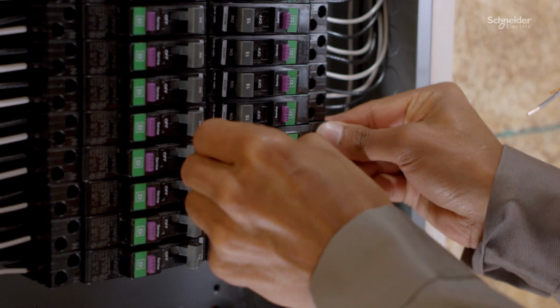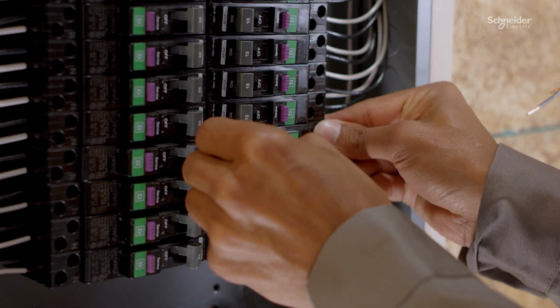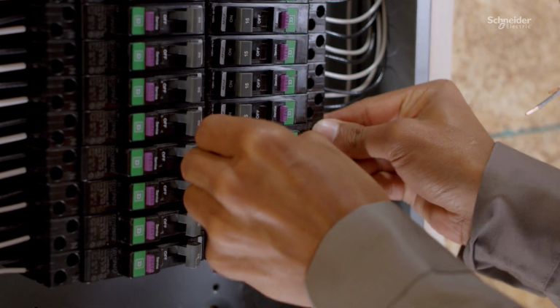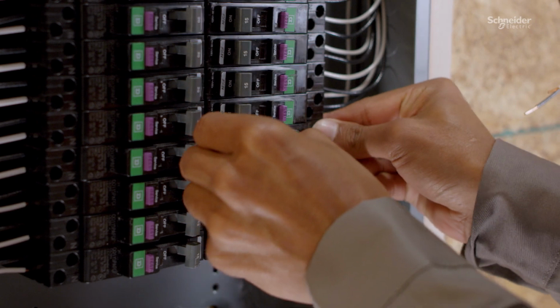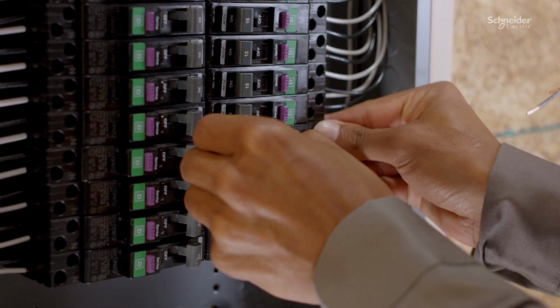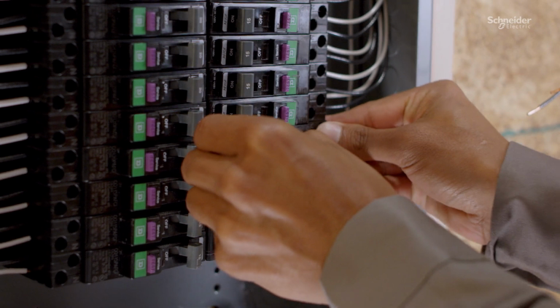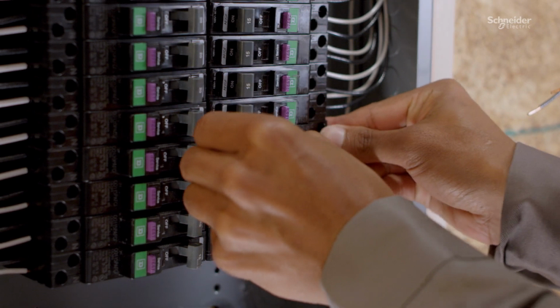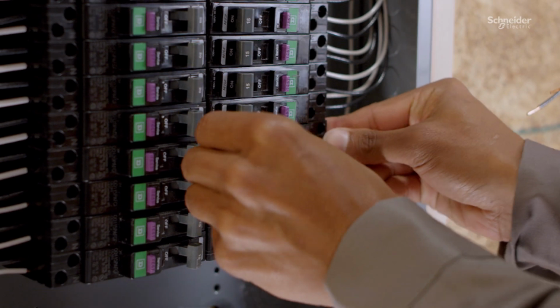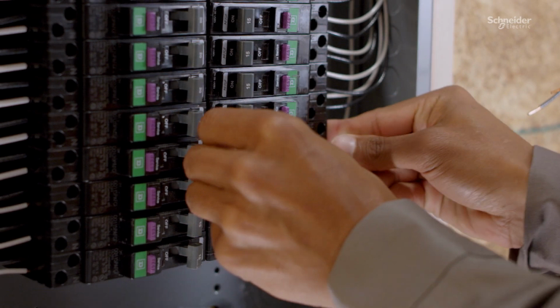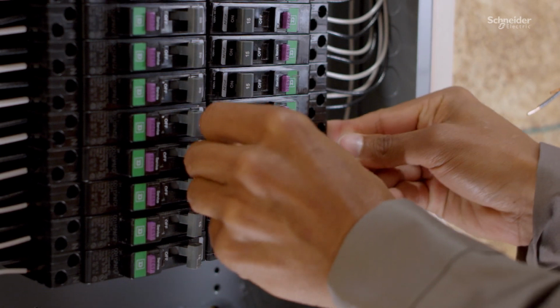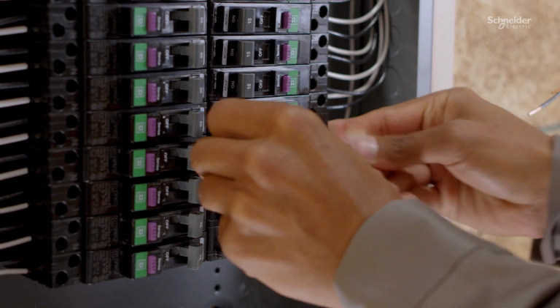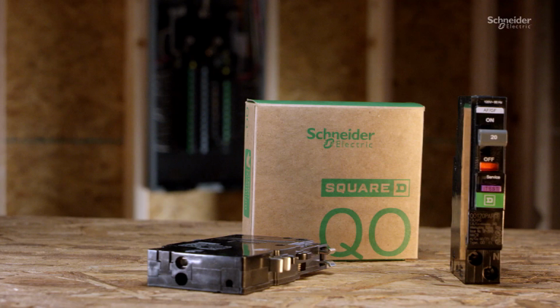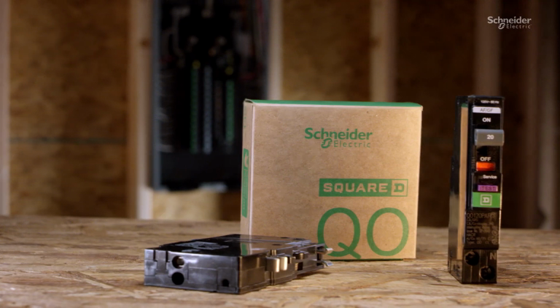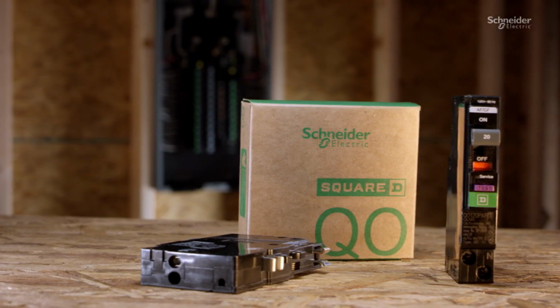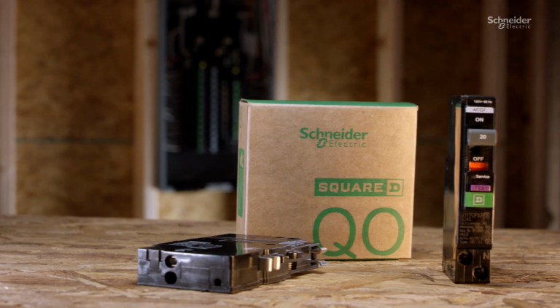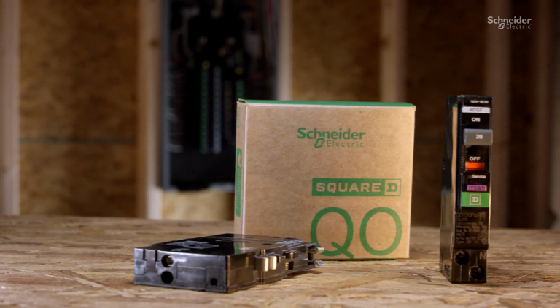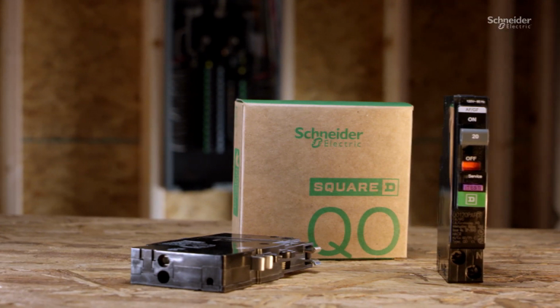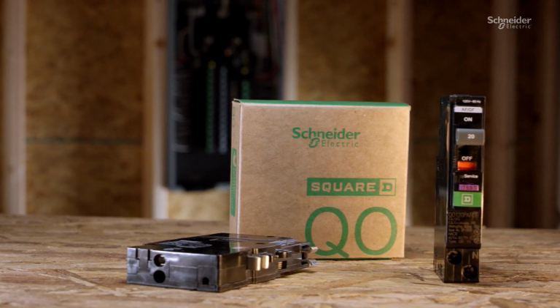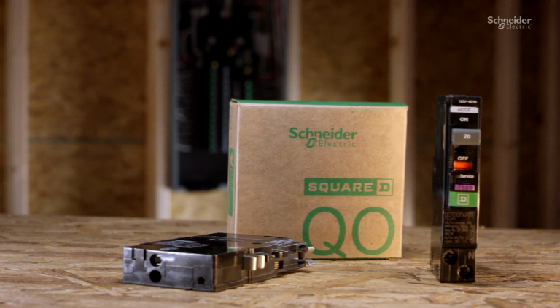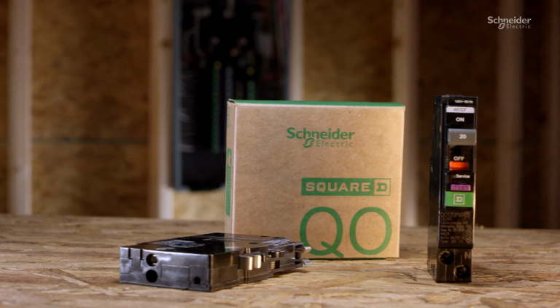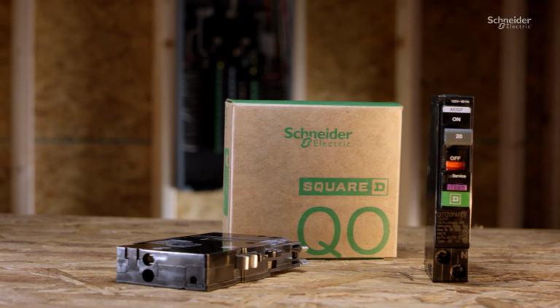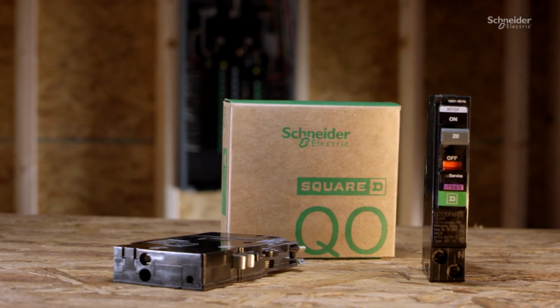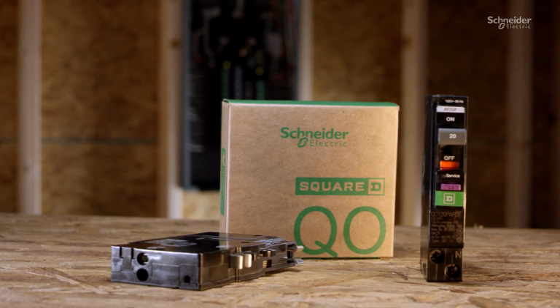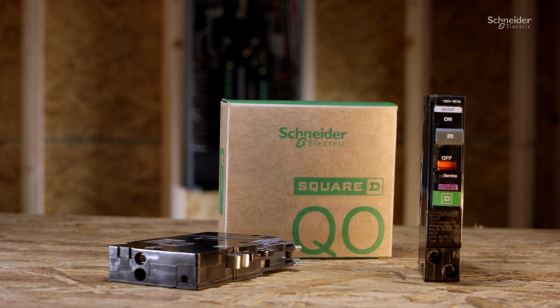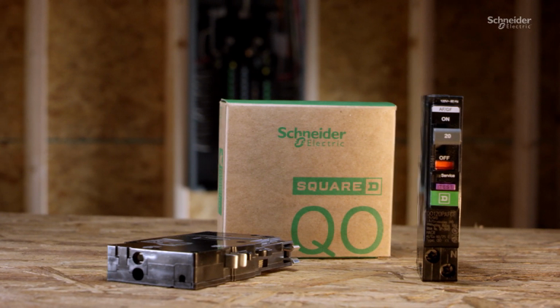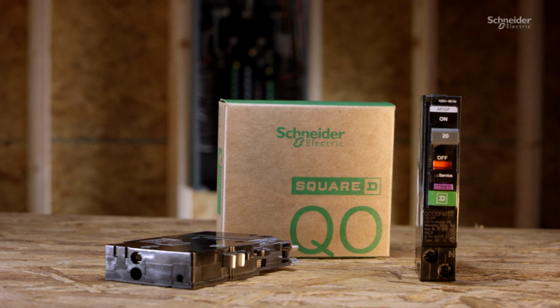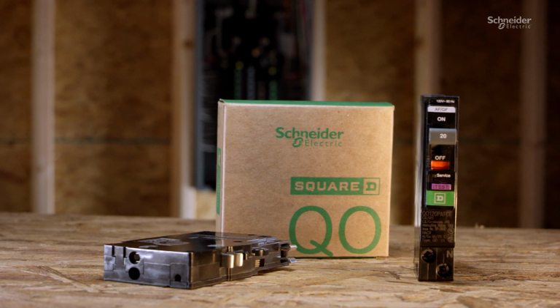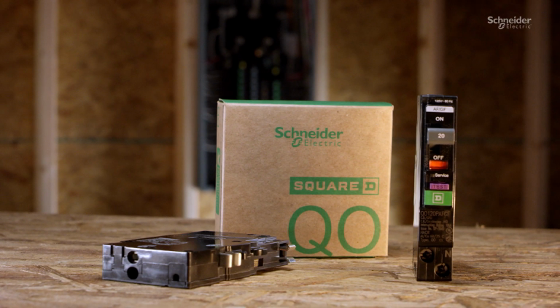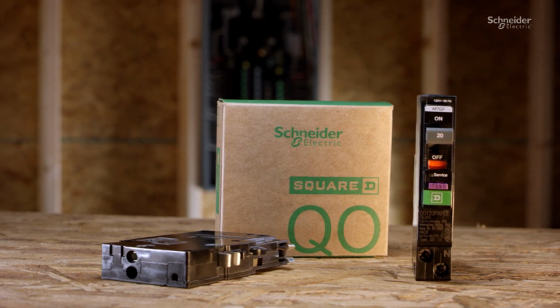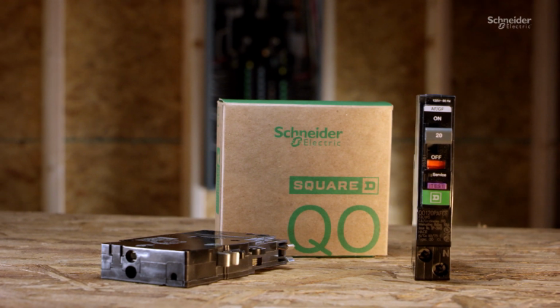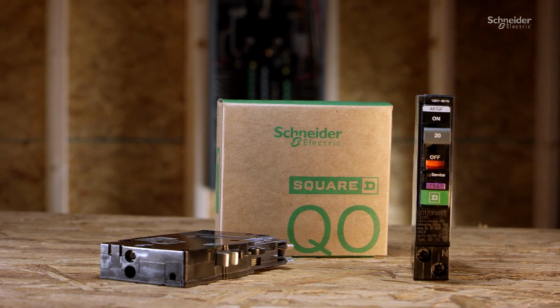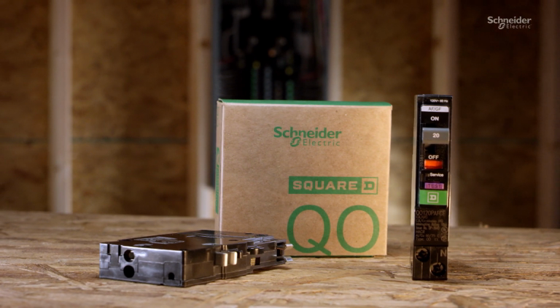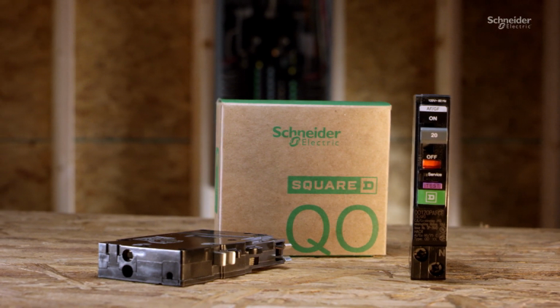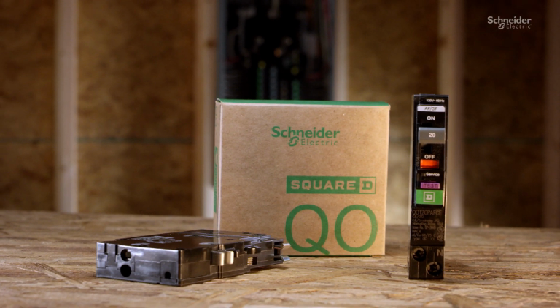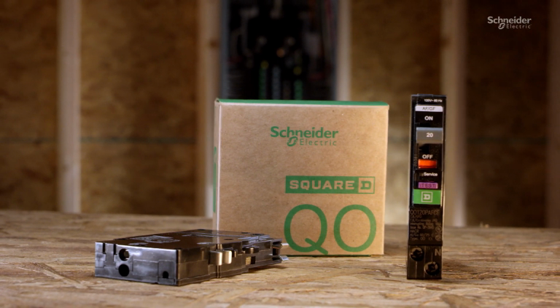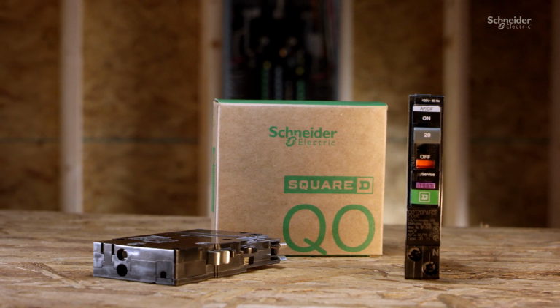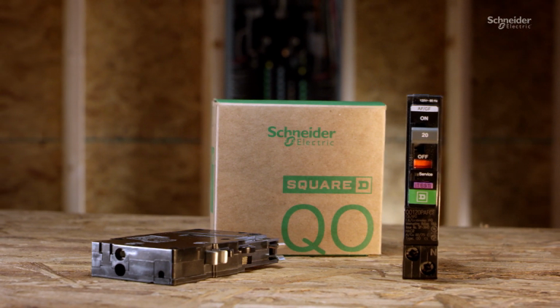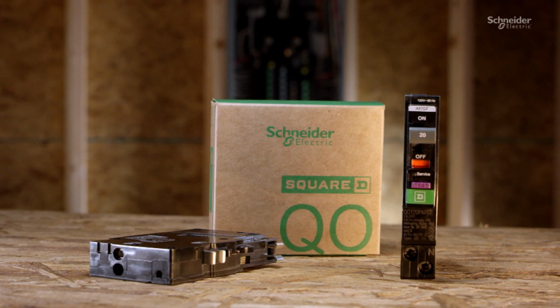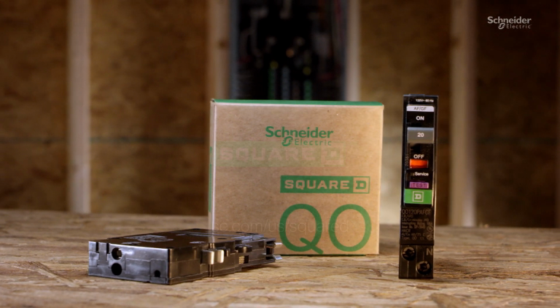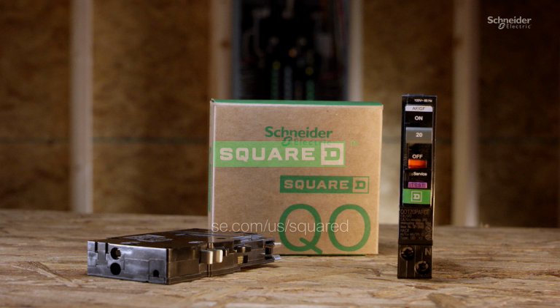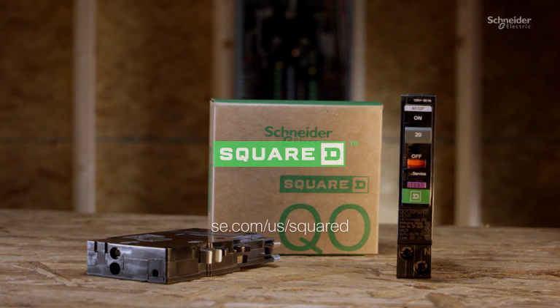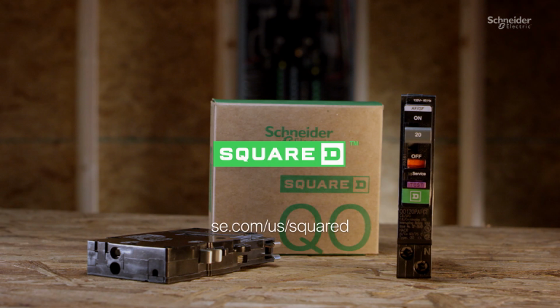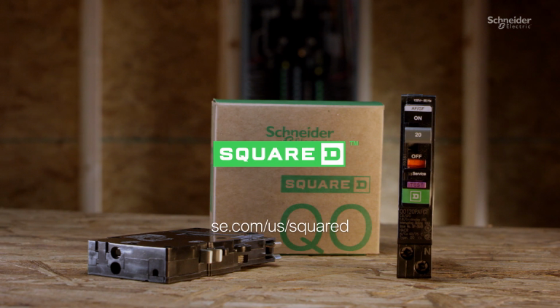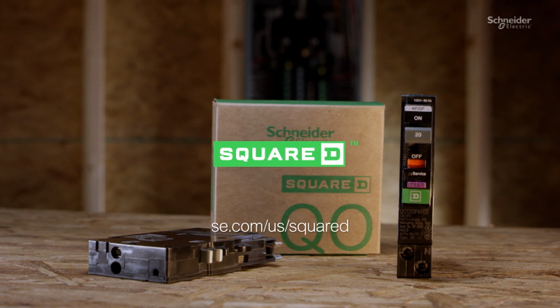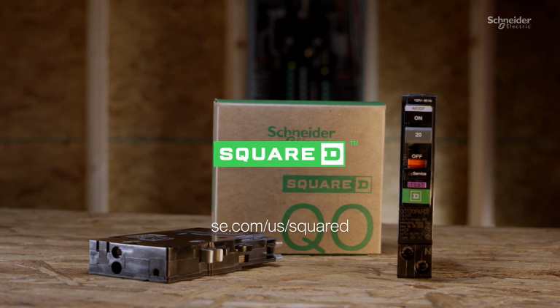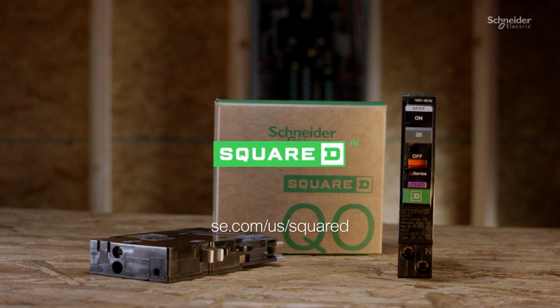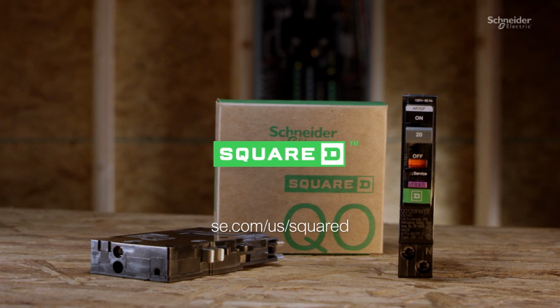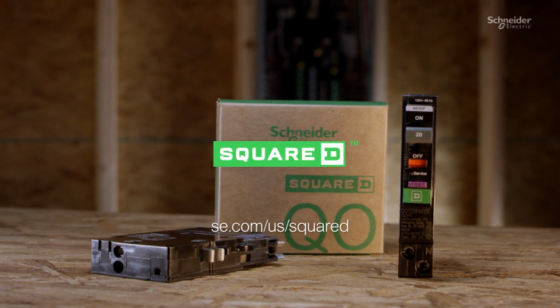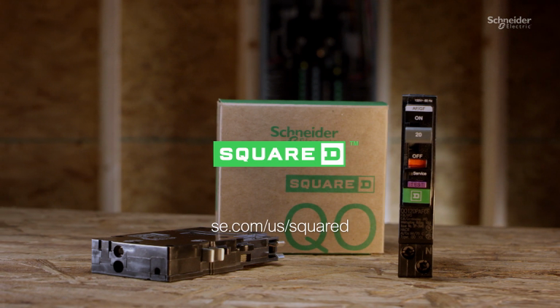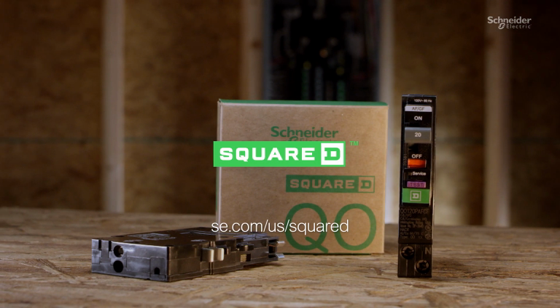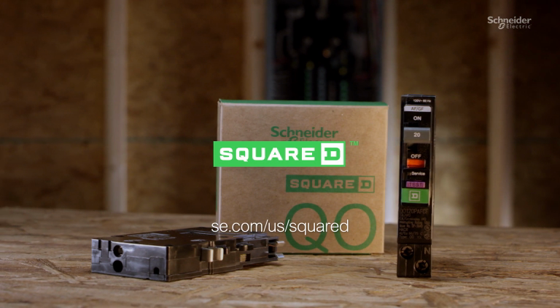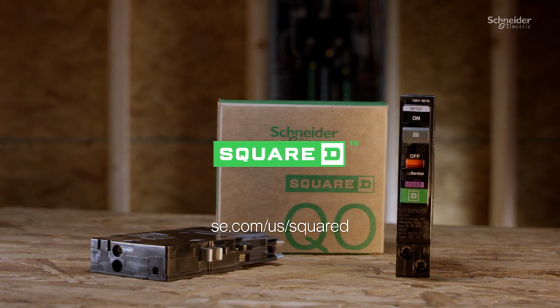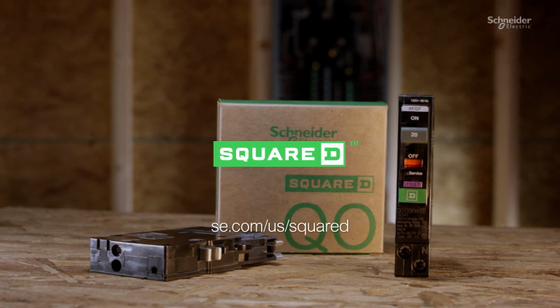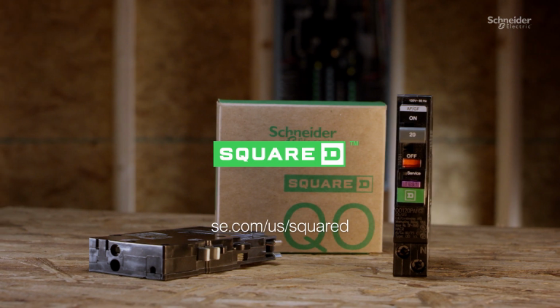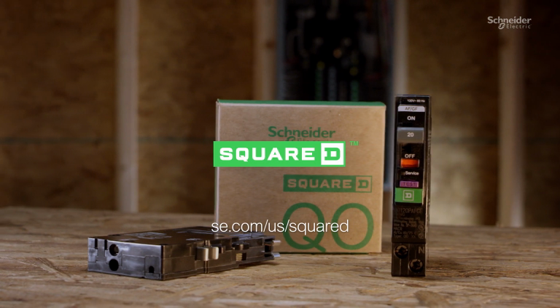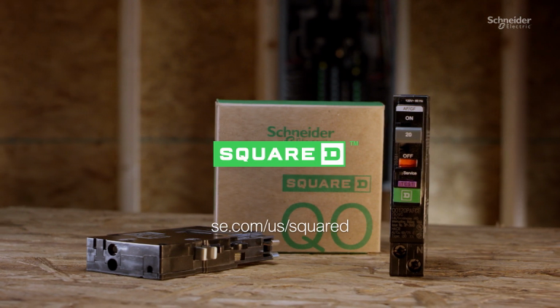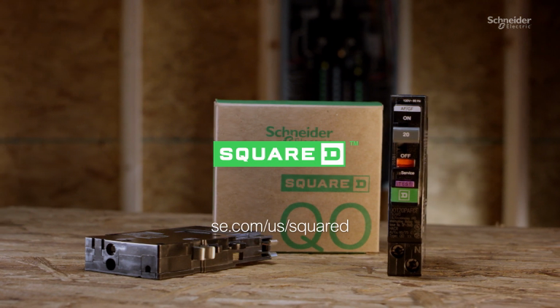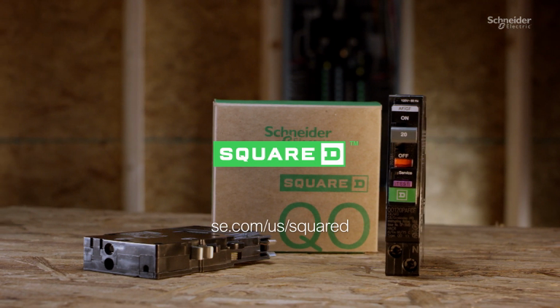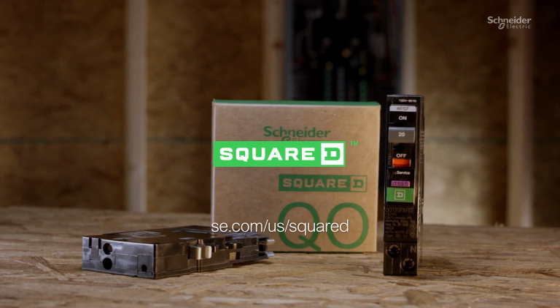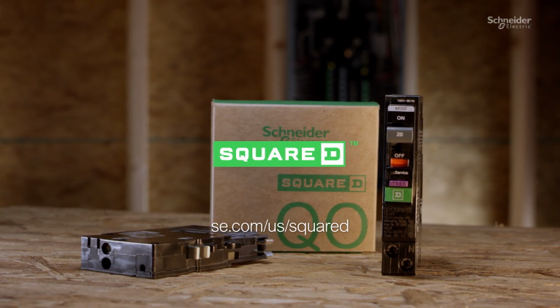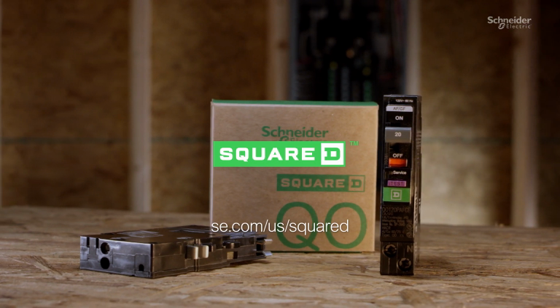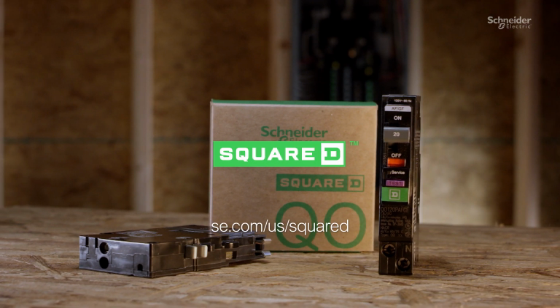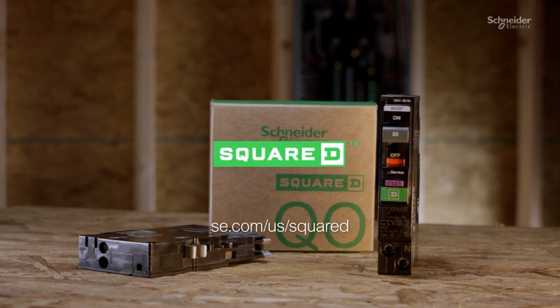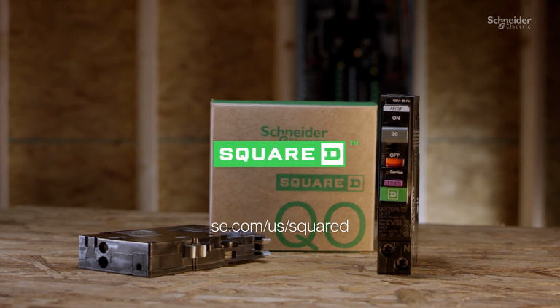The new arc fault and dual function circuit breakers from Square D — the fastest just got faster.